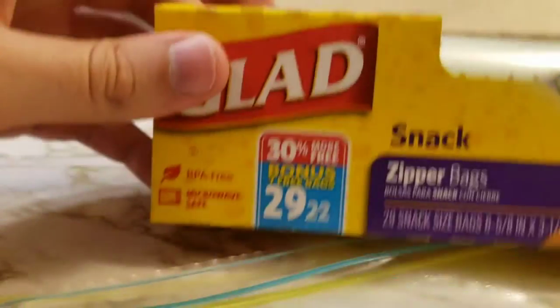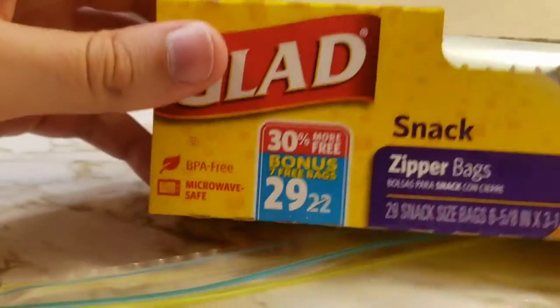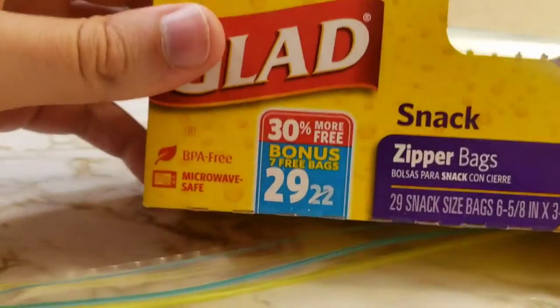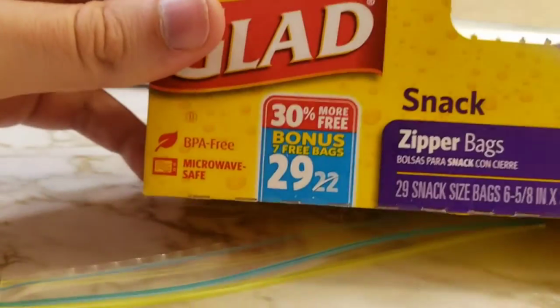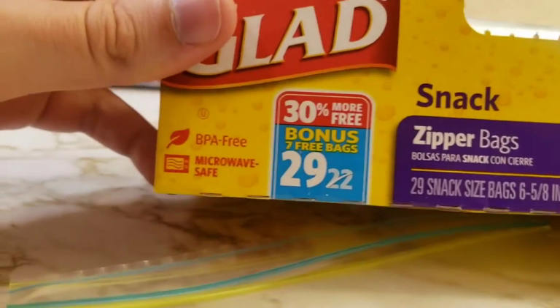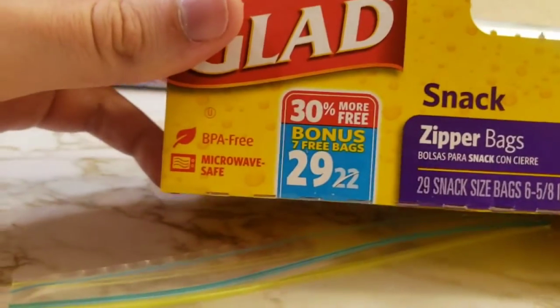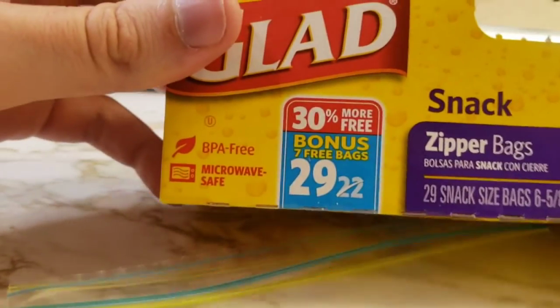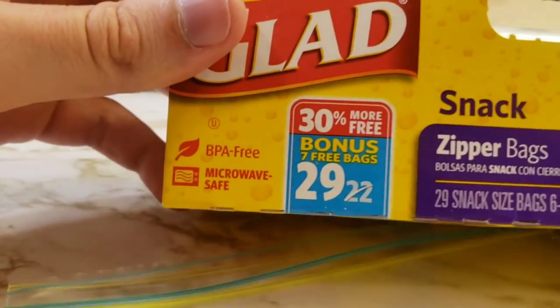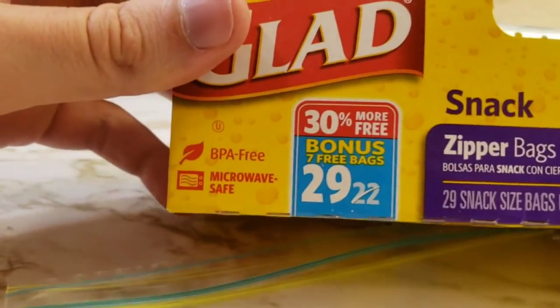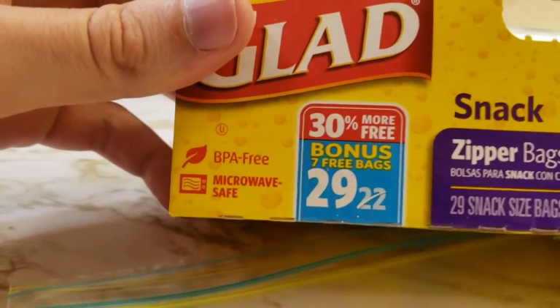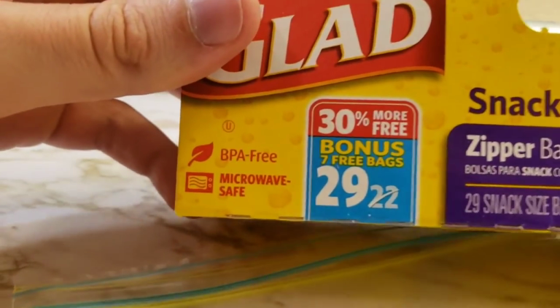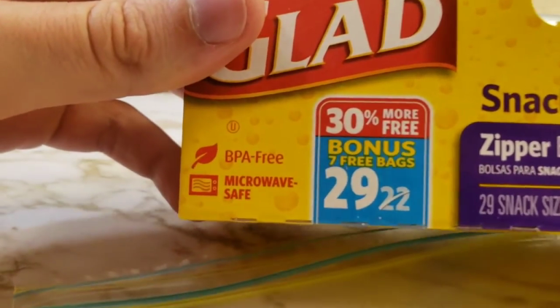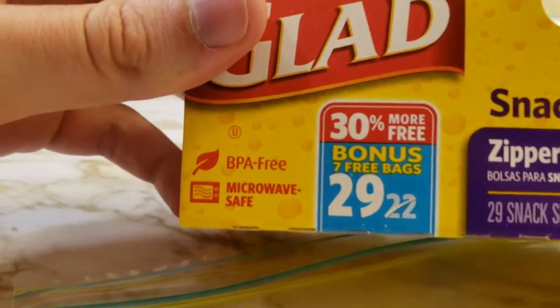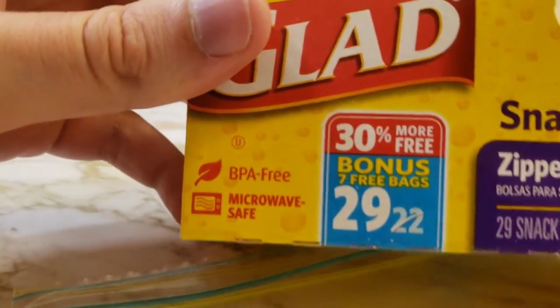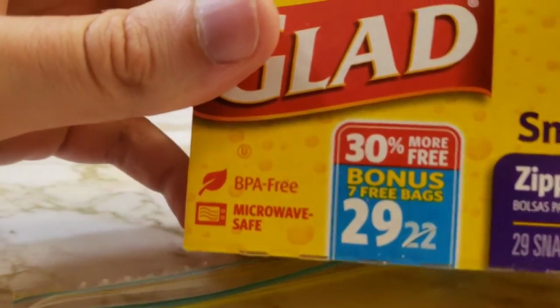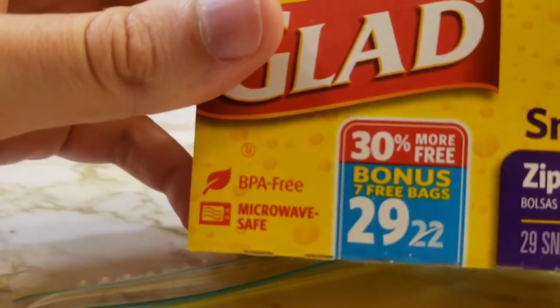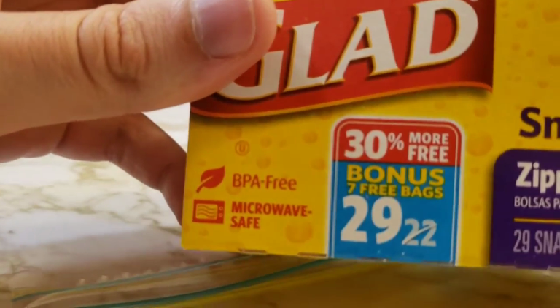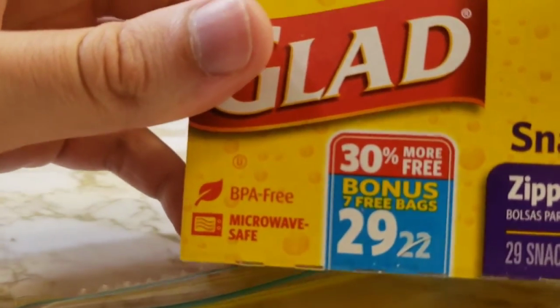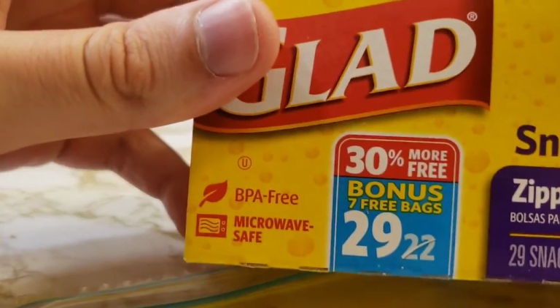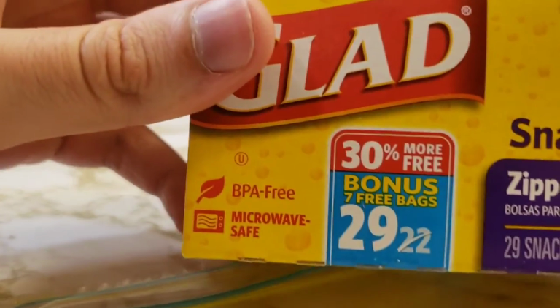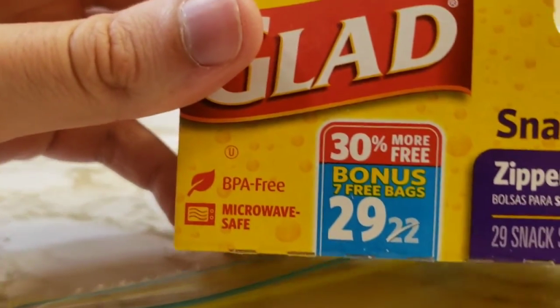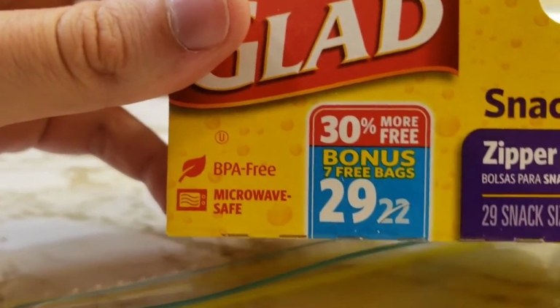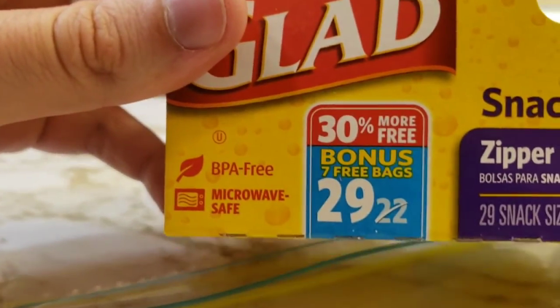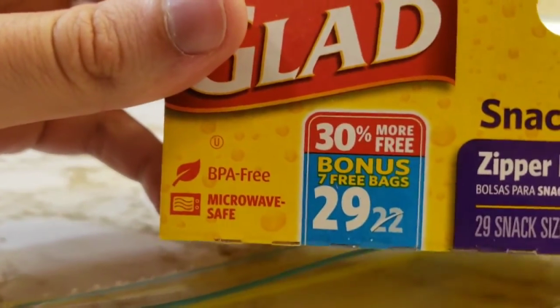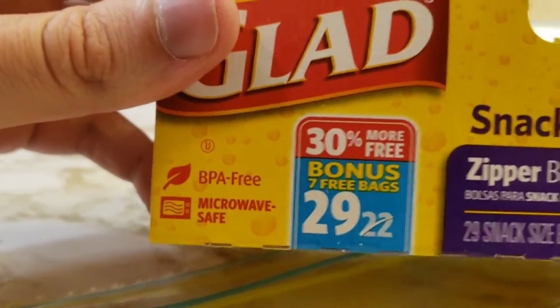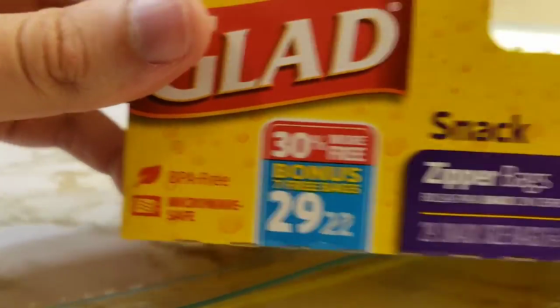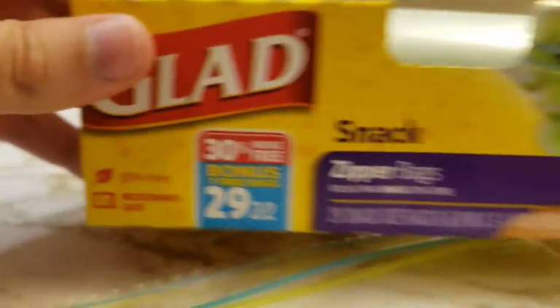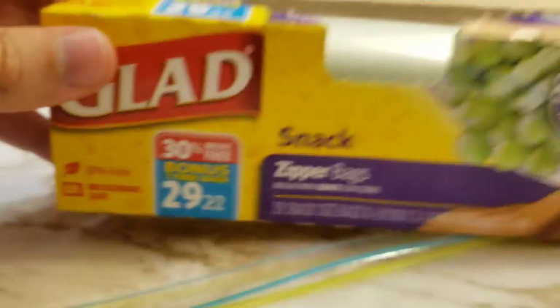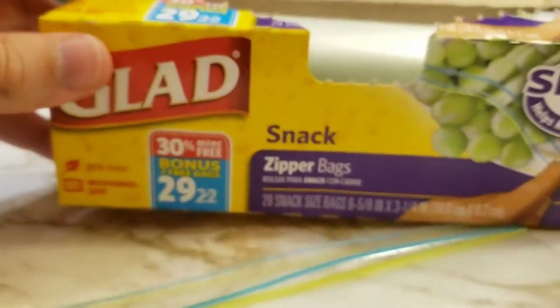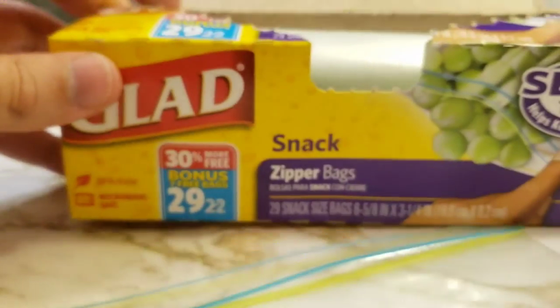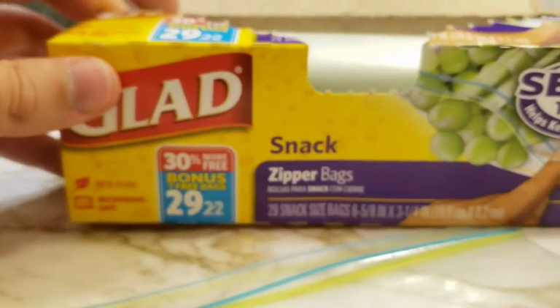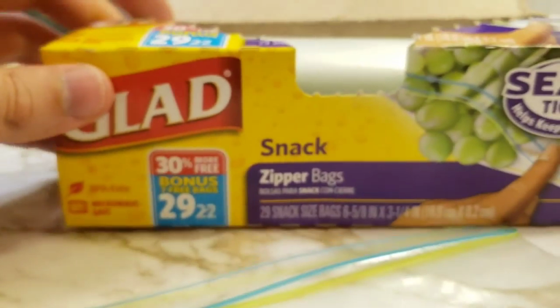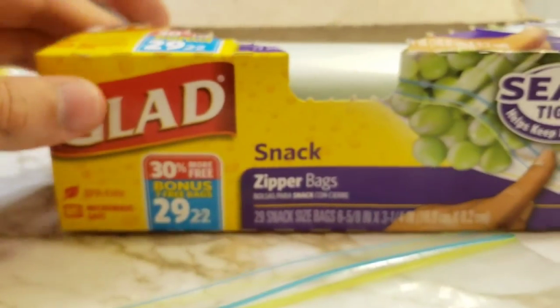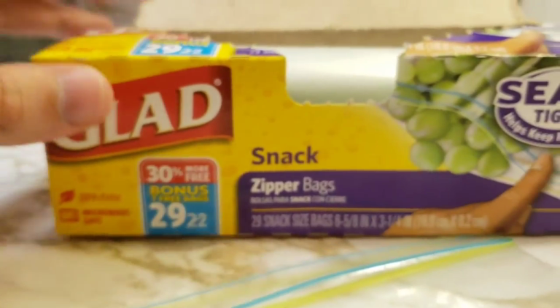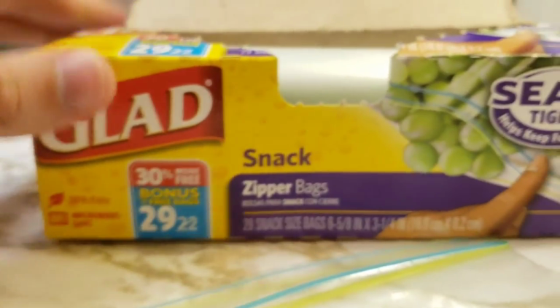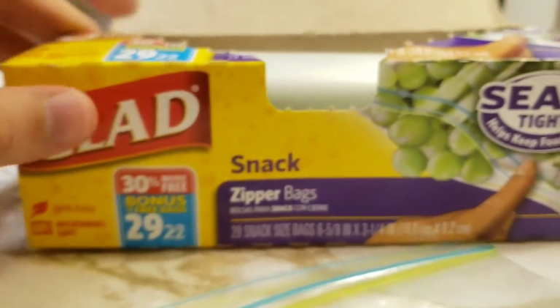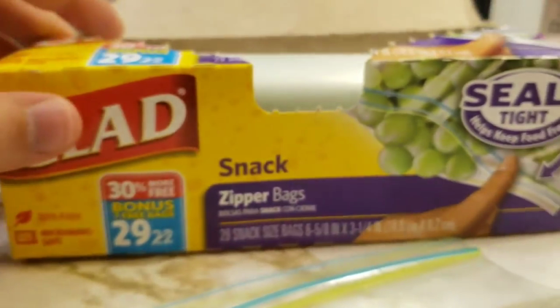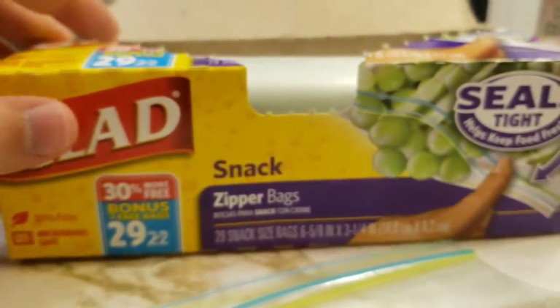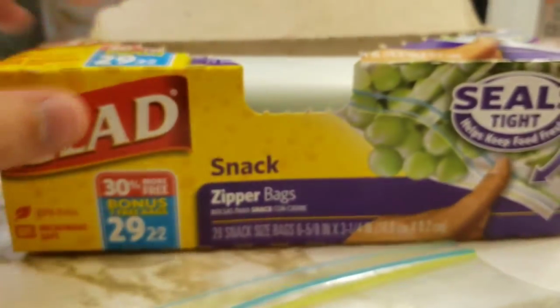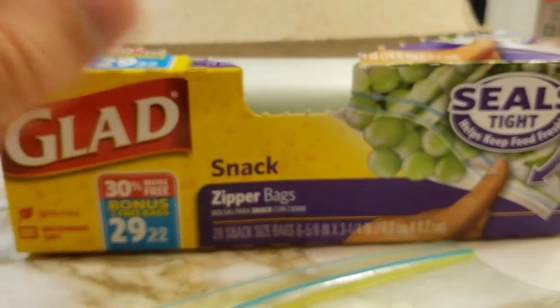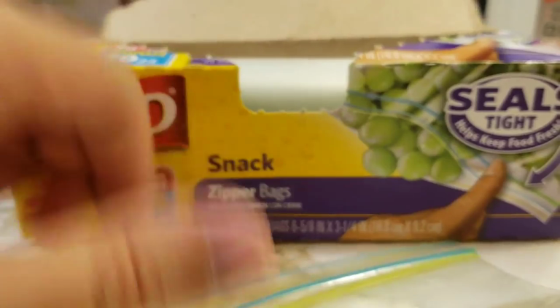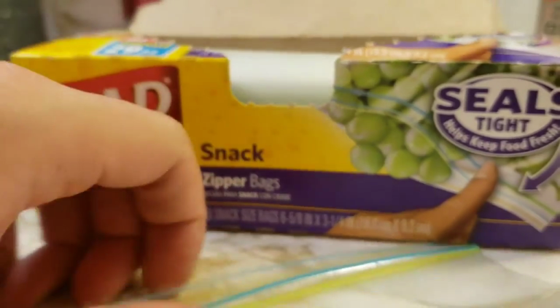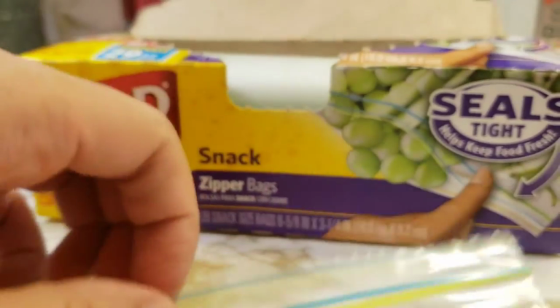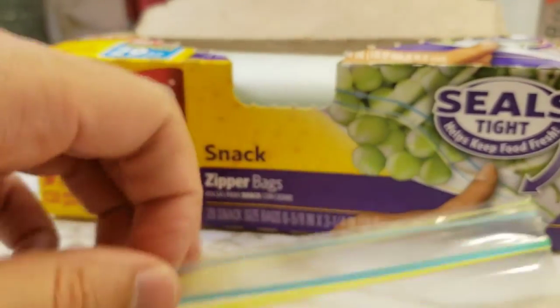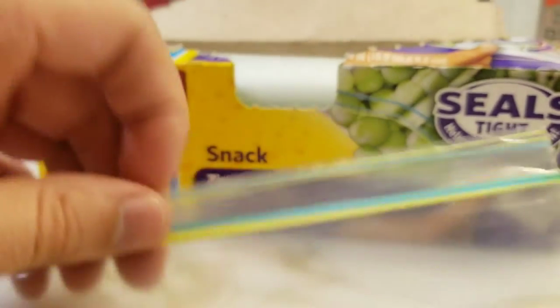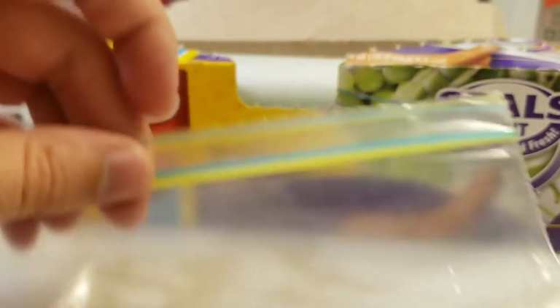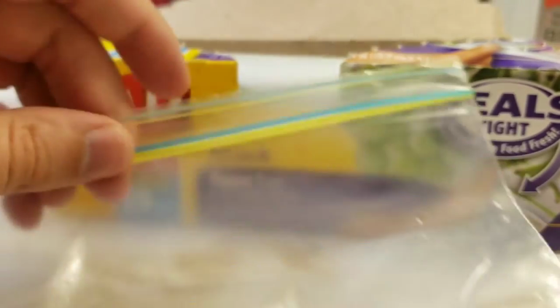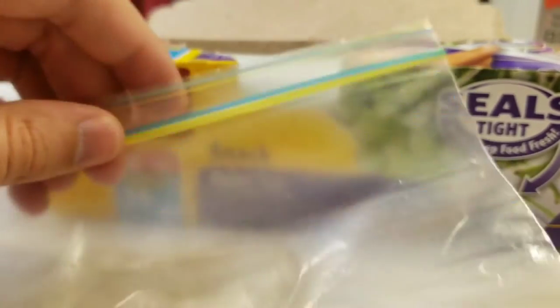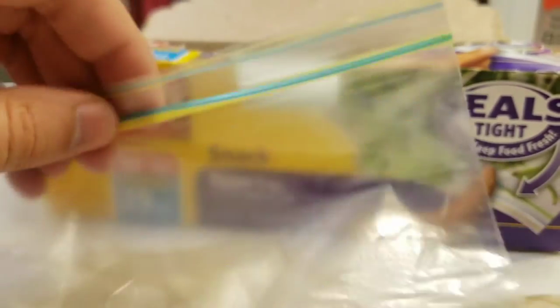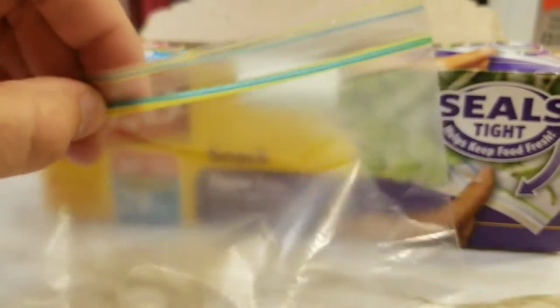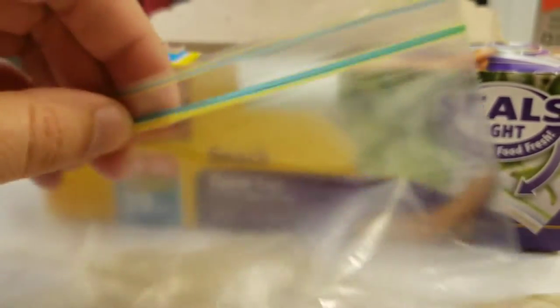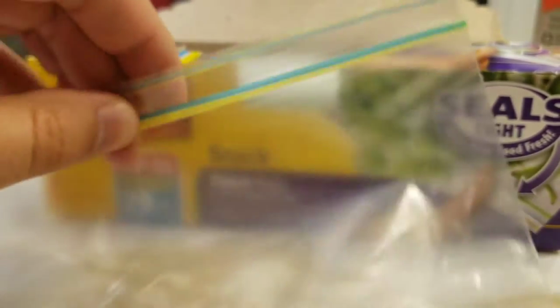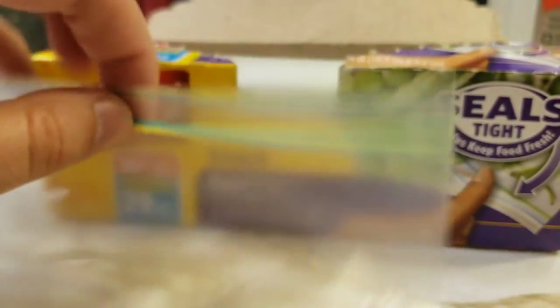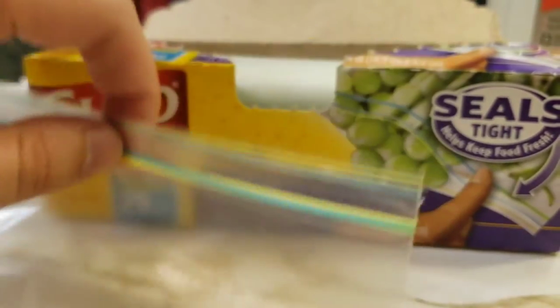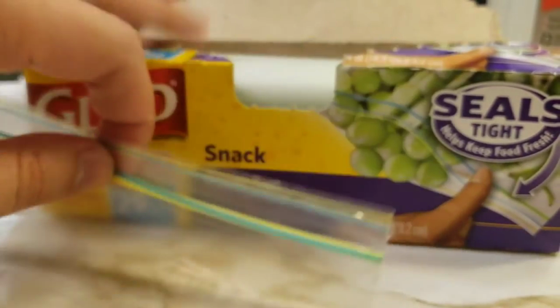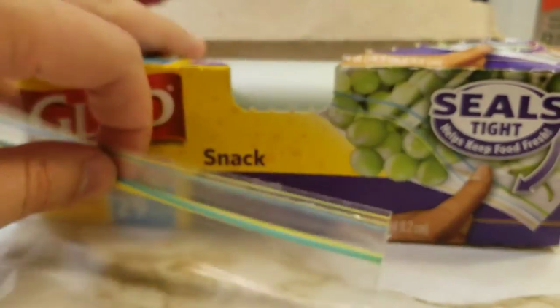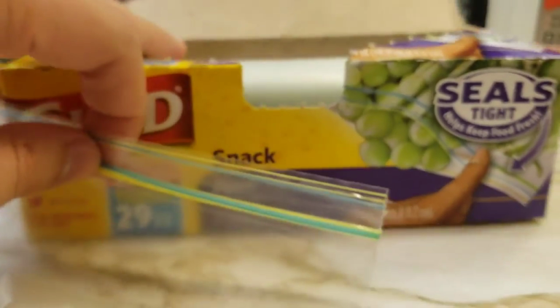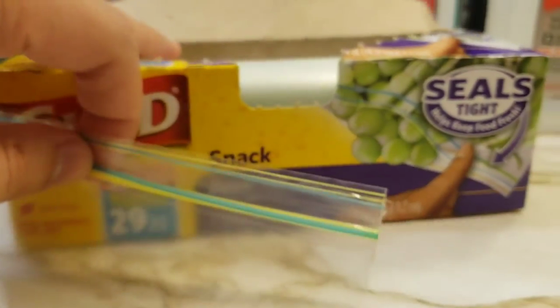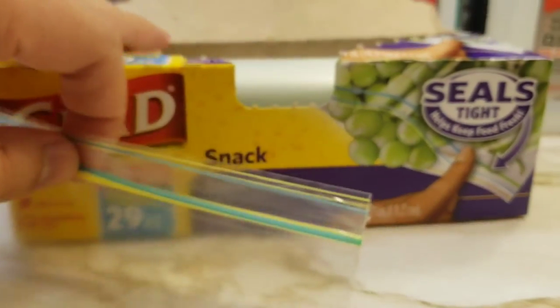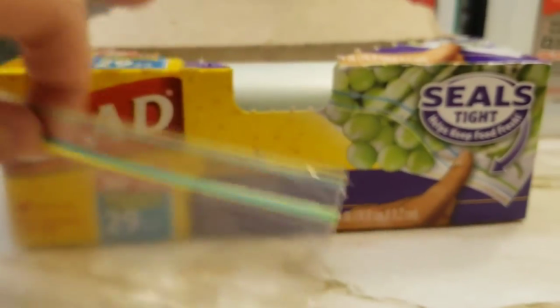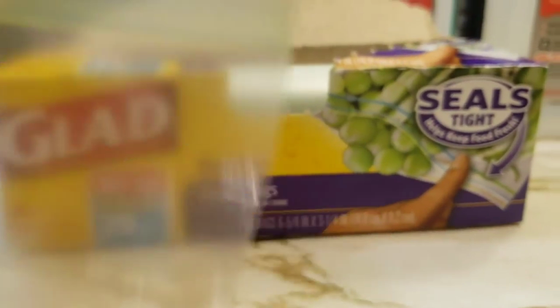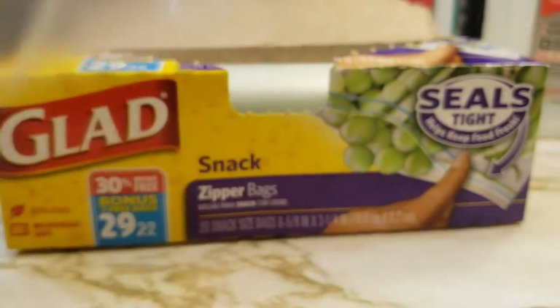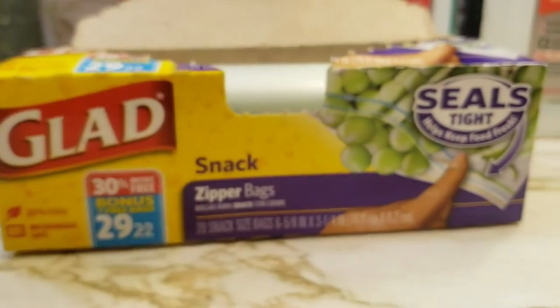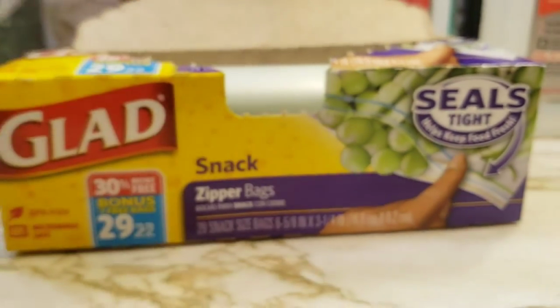These are BPA-free and microwave-safe. Thanks for checking them out with me, guys. Have a great day. Bye-bye.